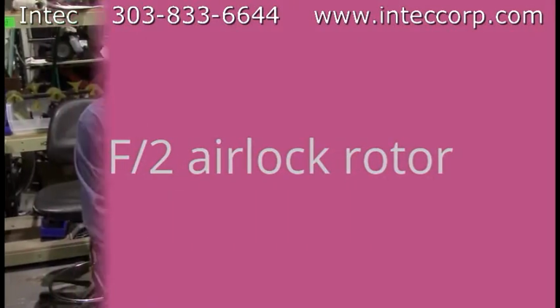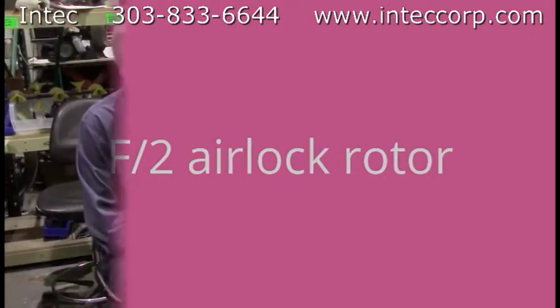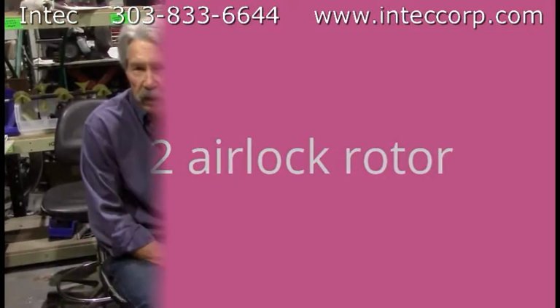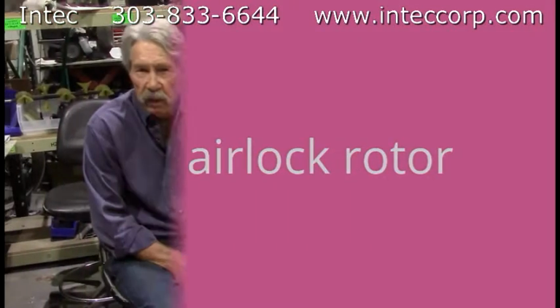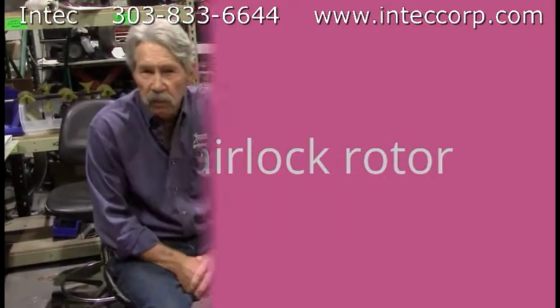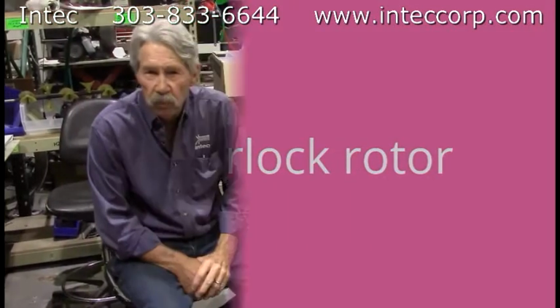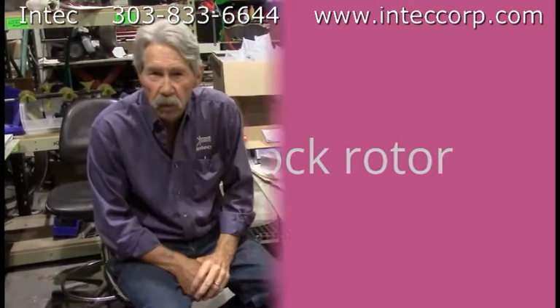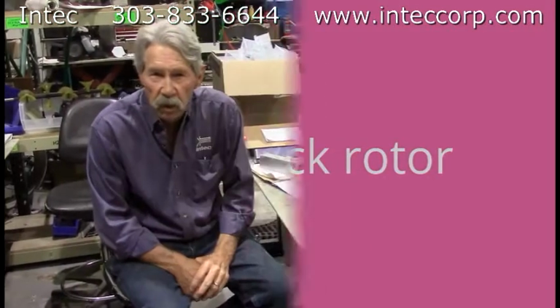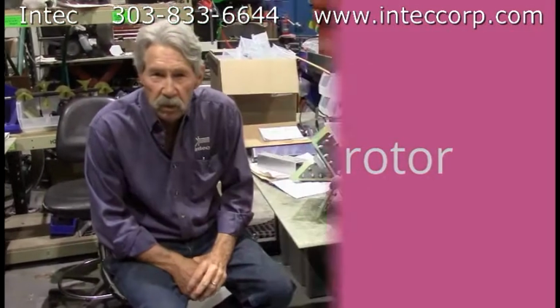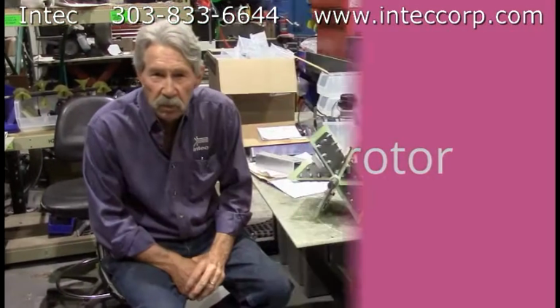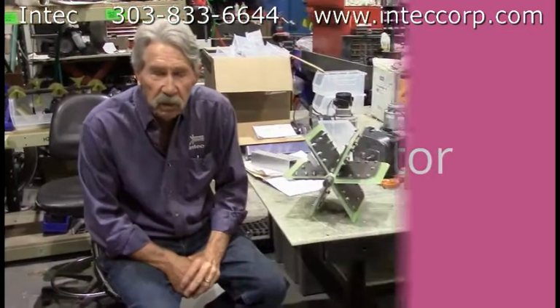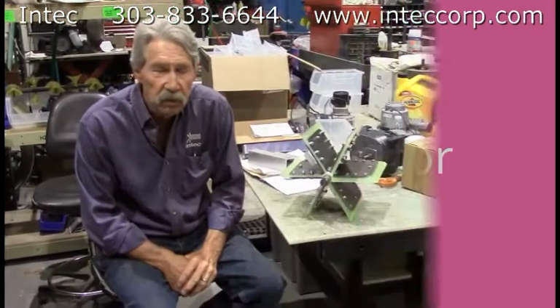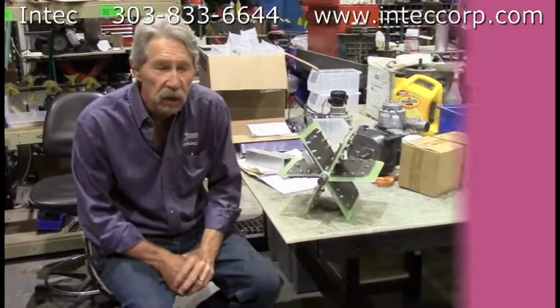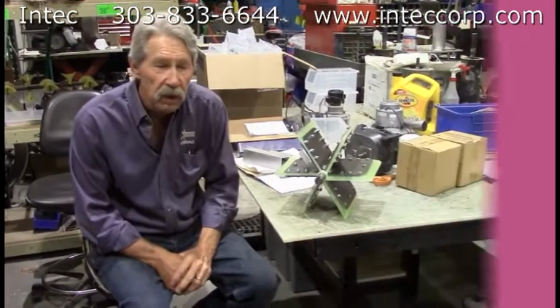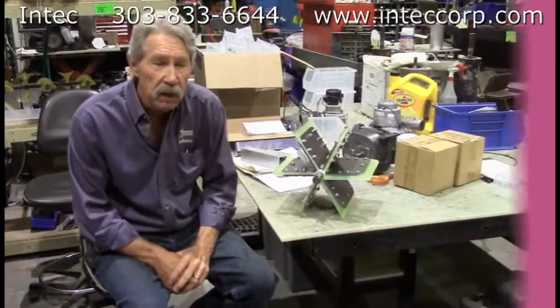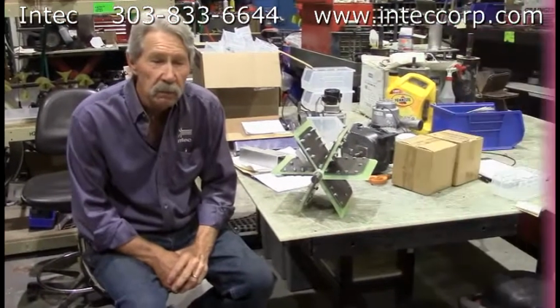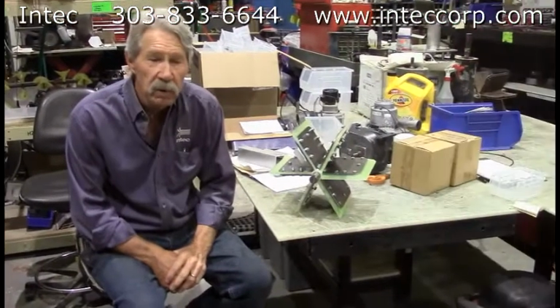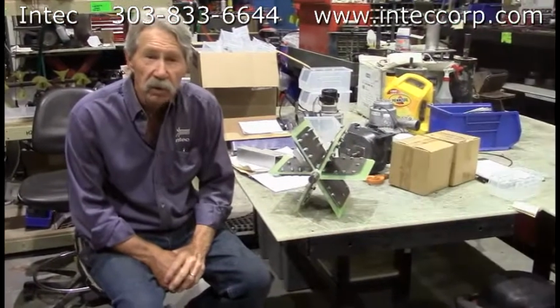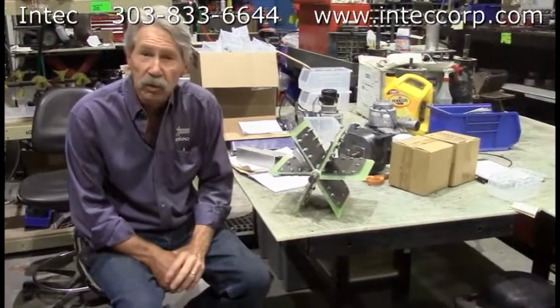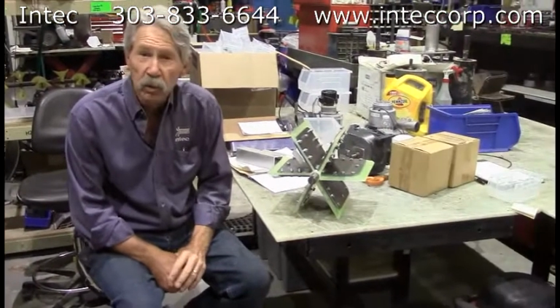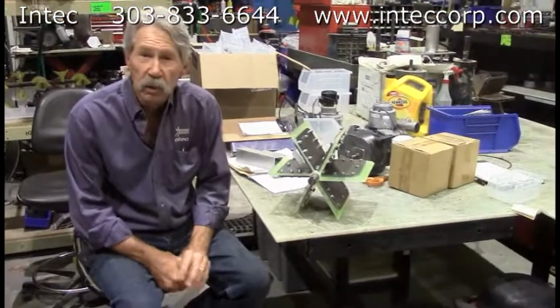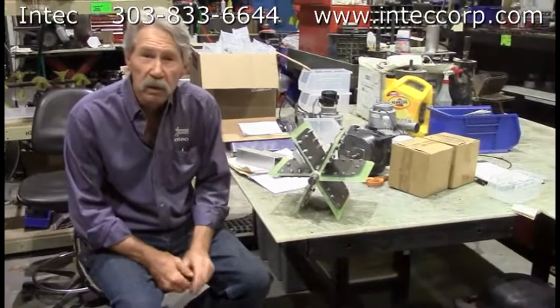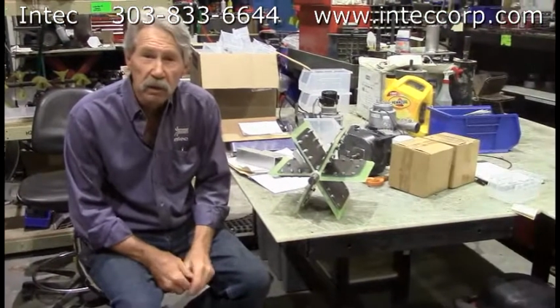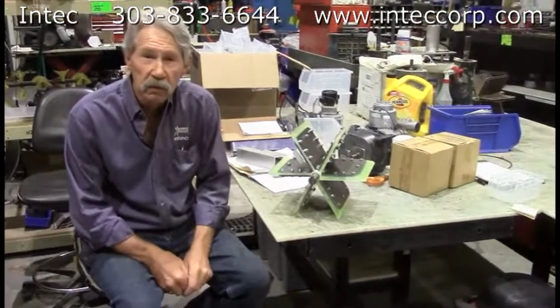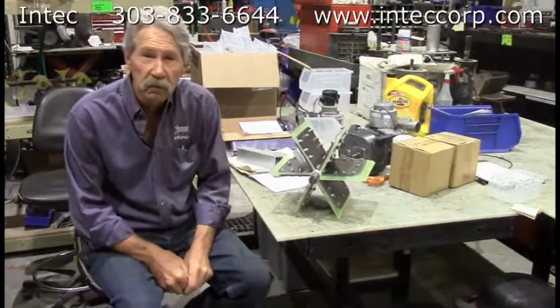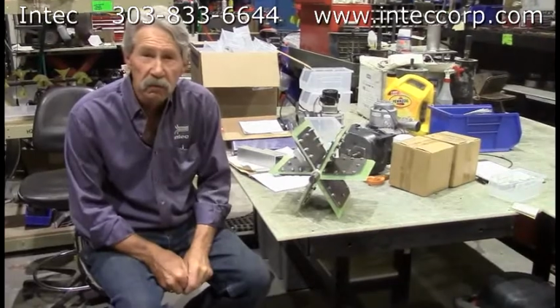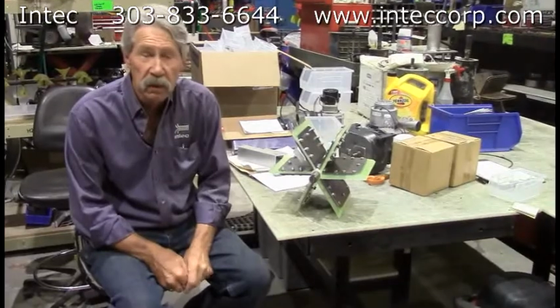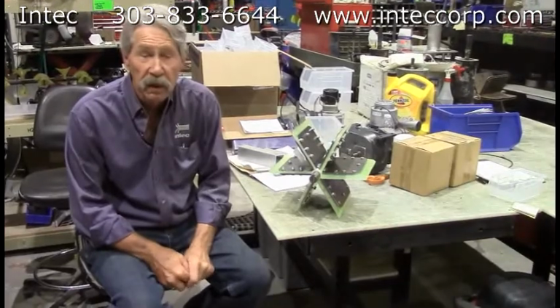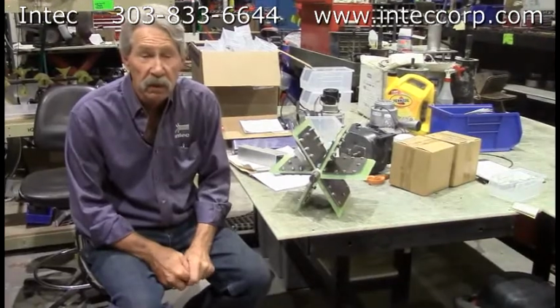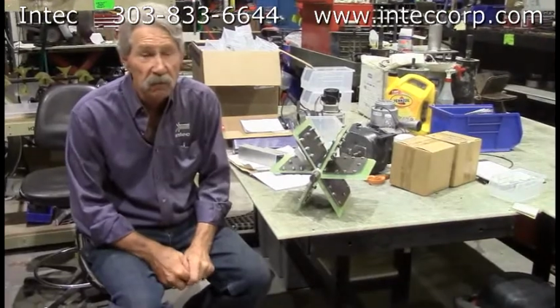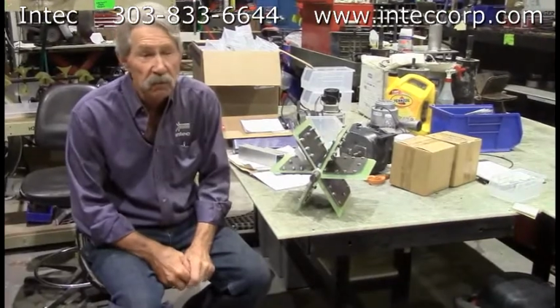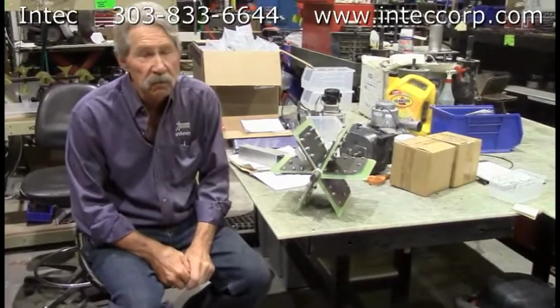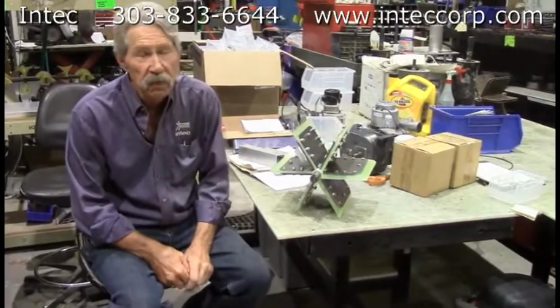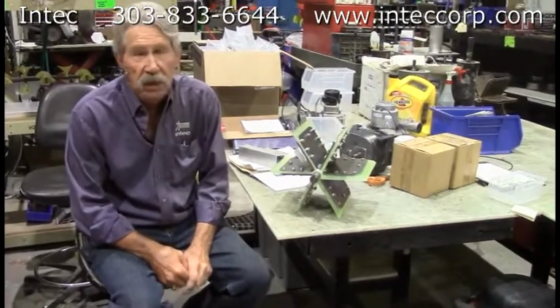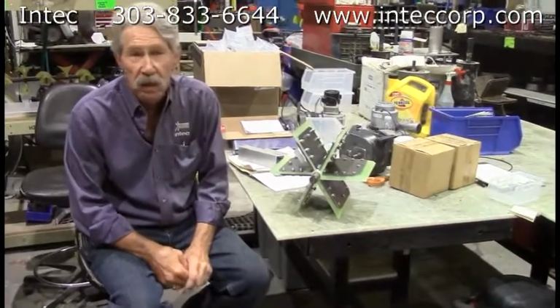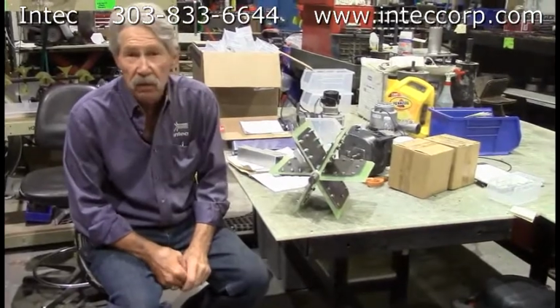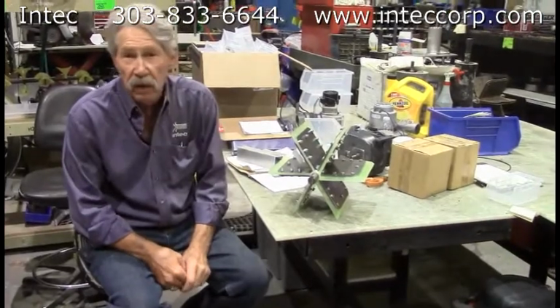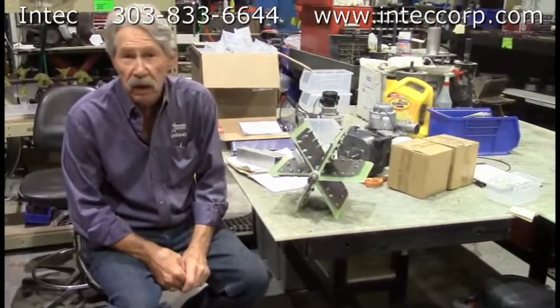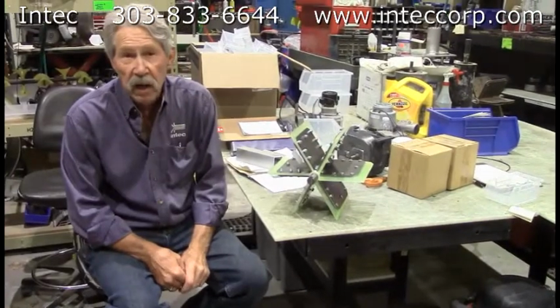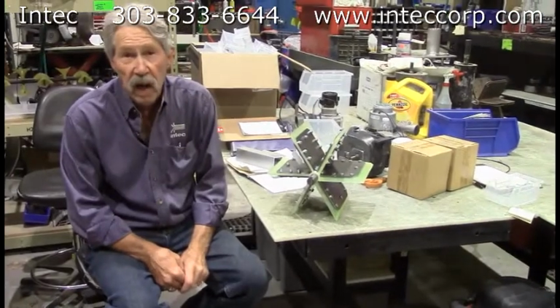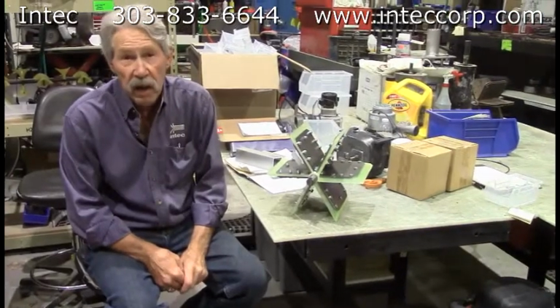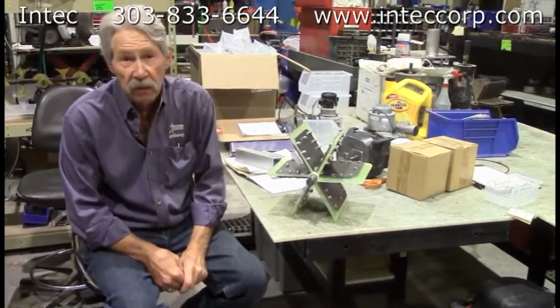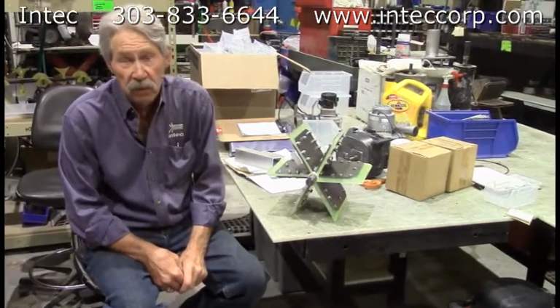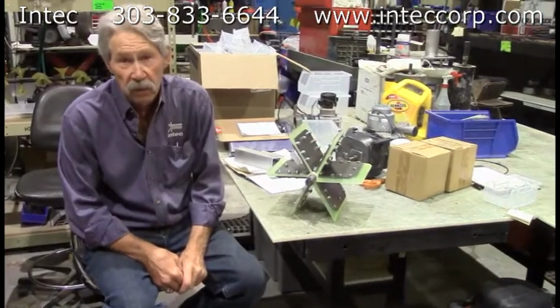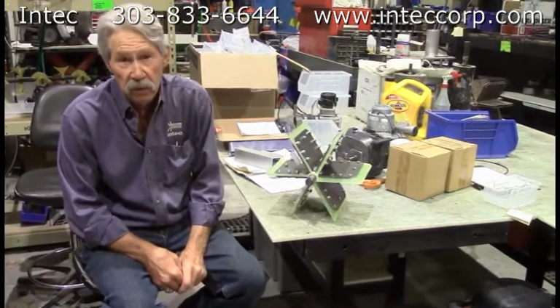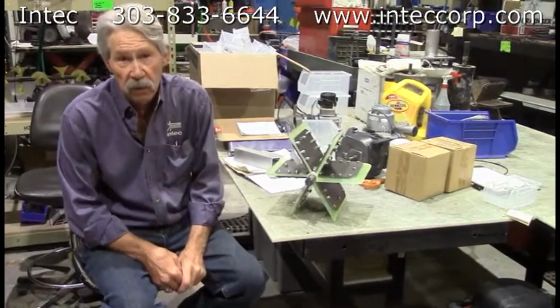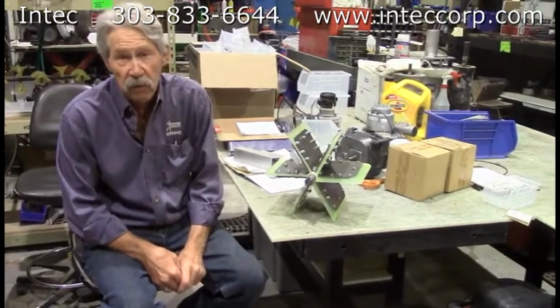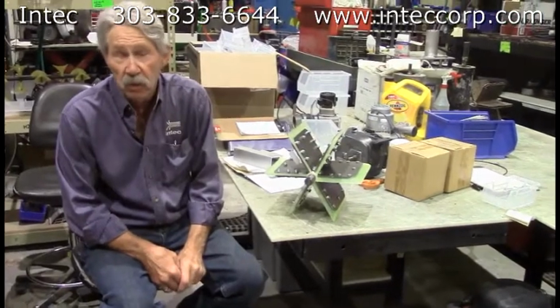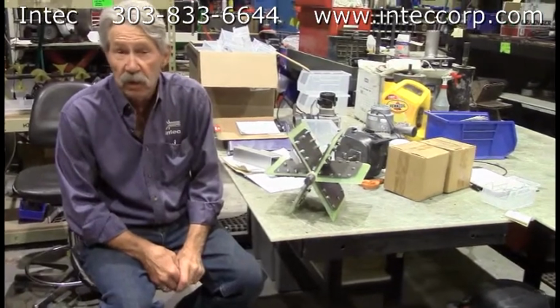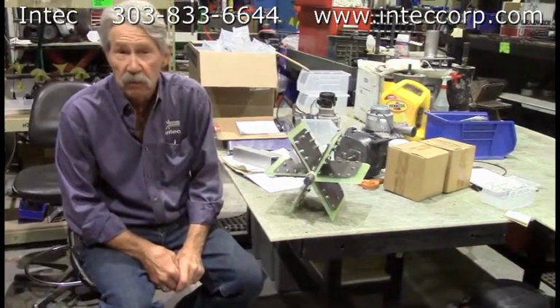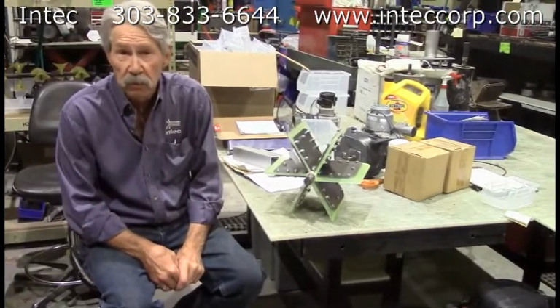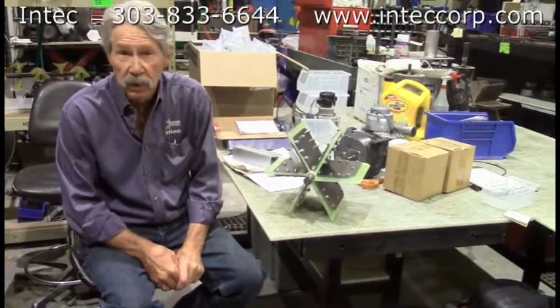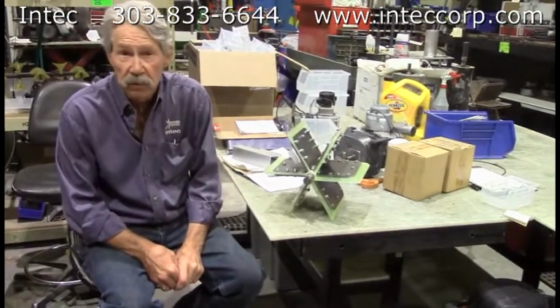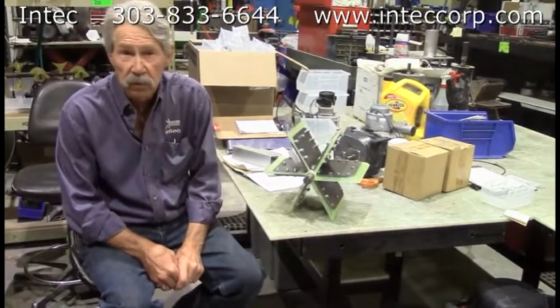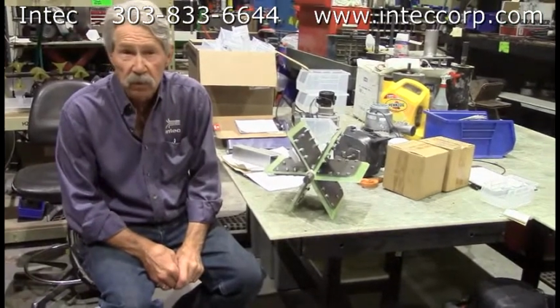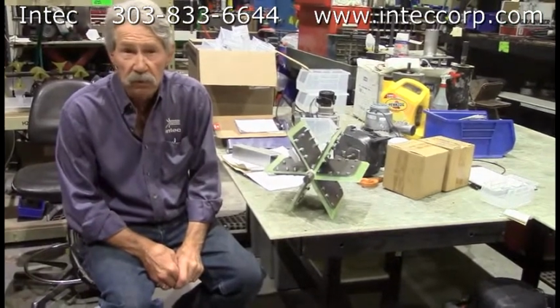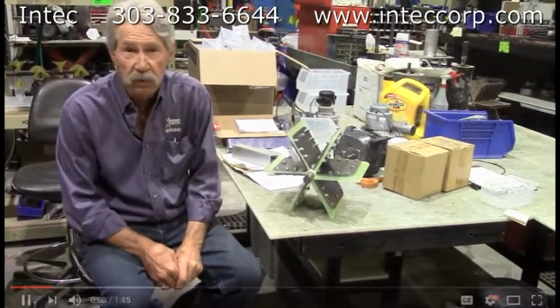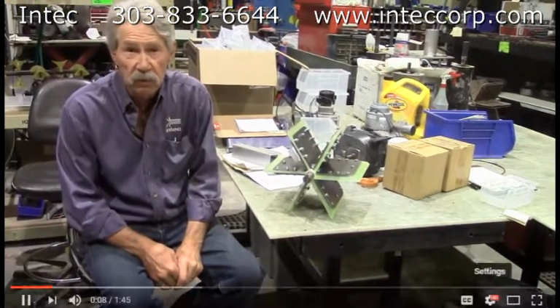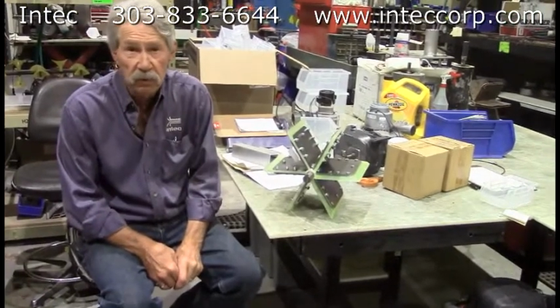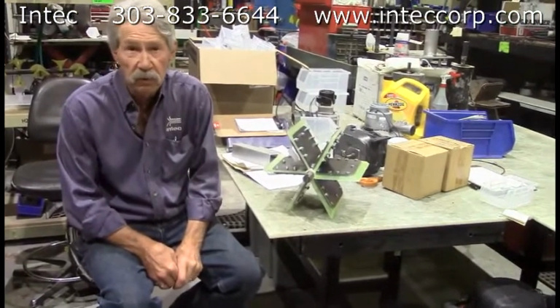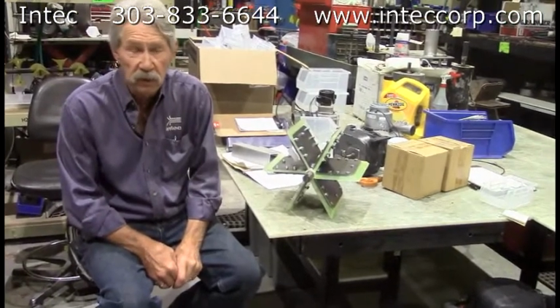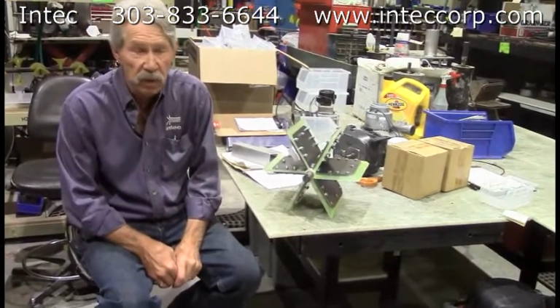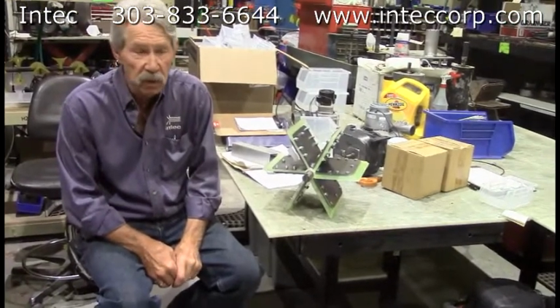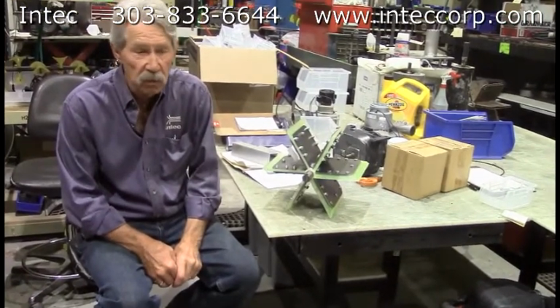Greetings and welcome to InTech. I'm Bill Jewell and this is the latest of the InTech i-series, or informational series, videos.